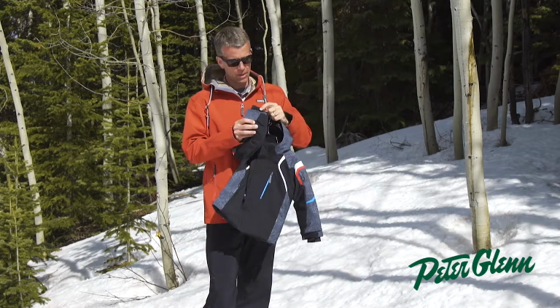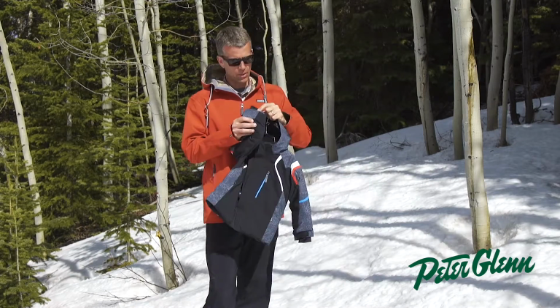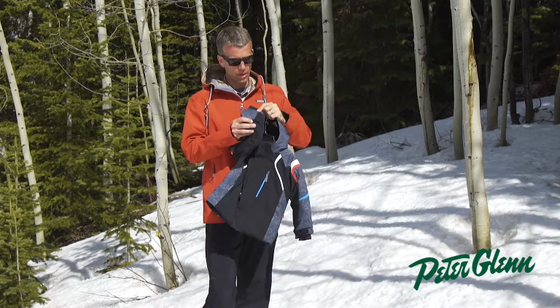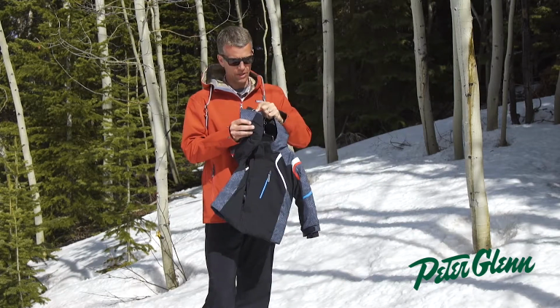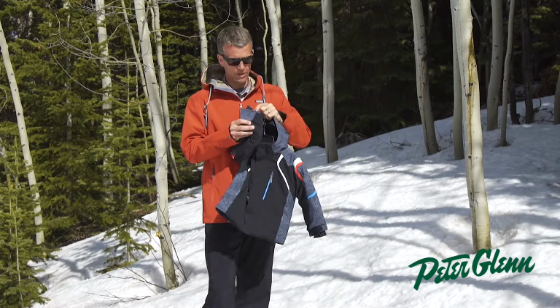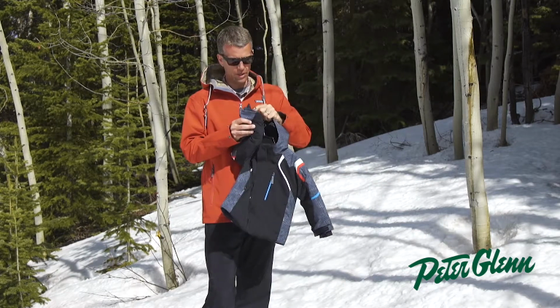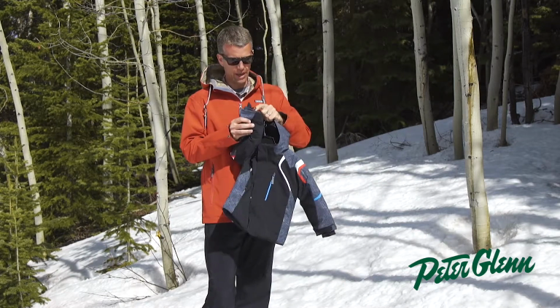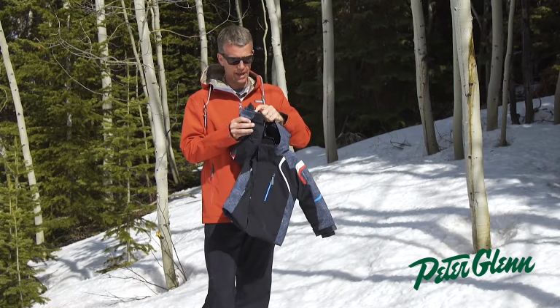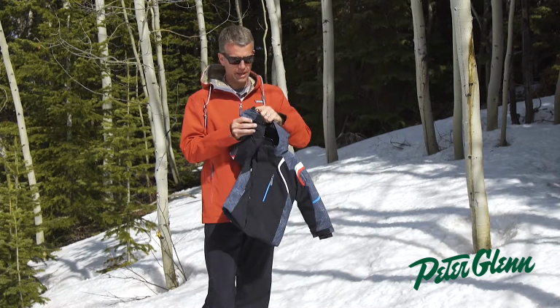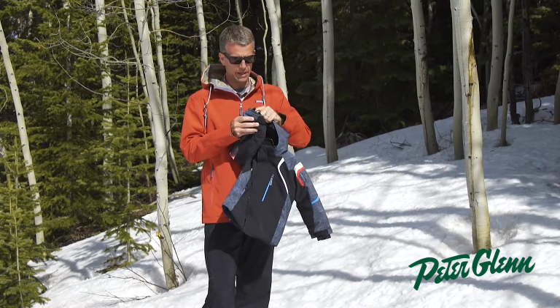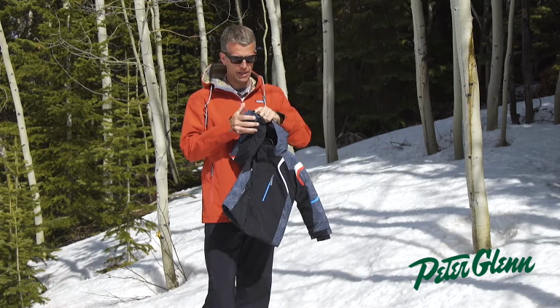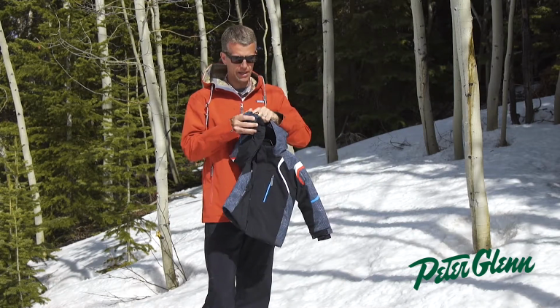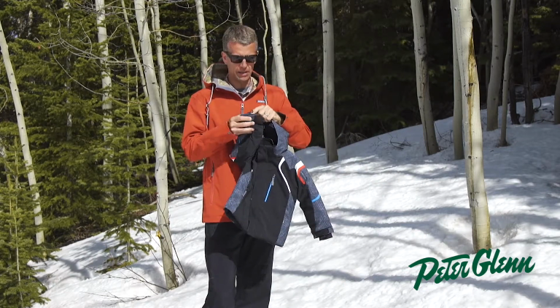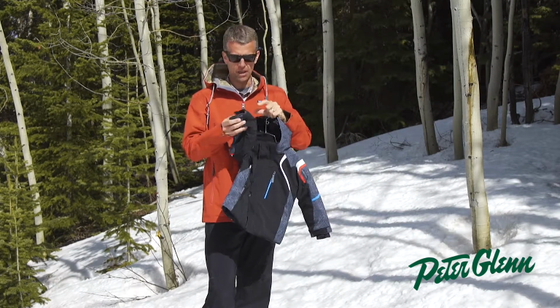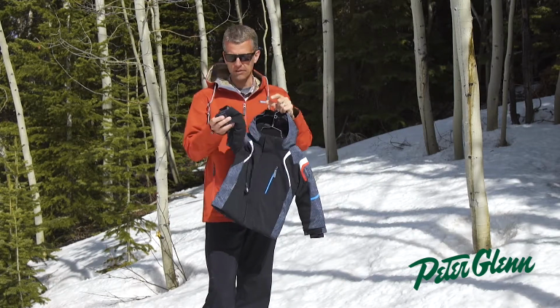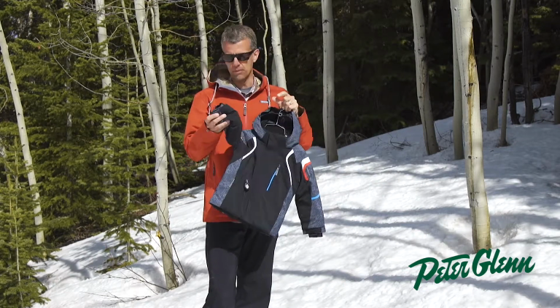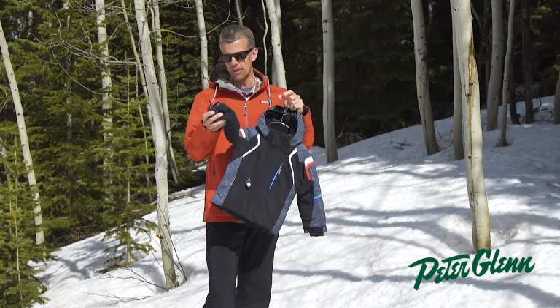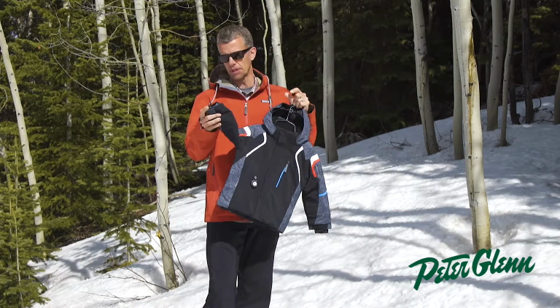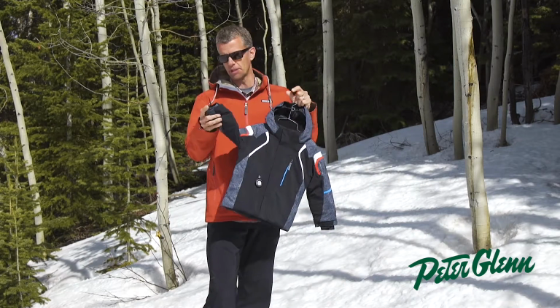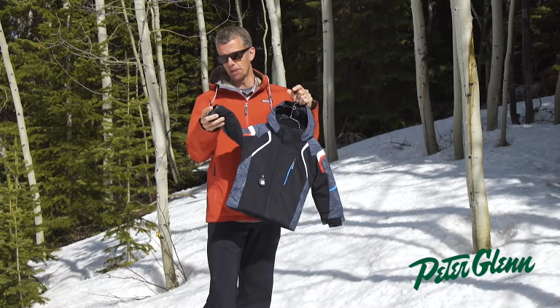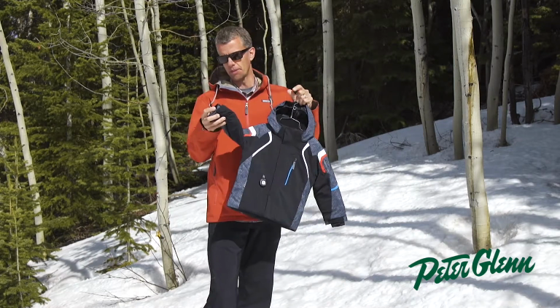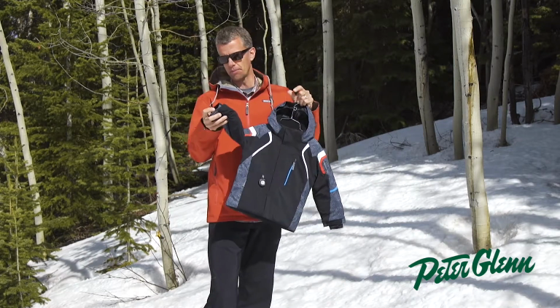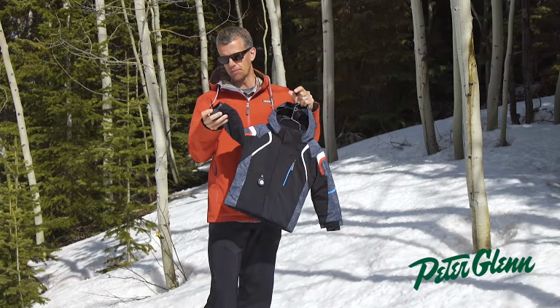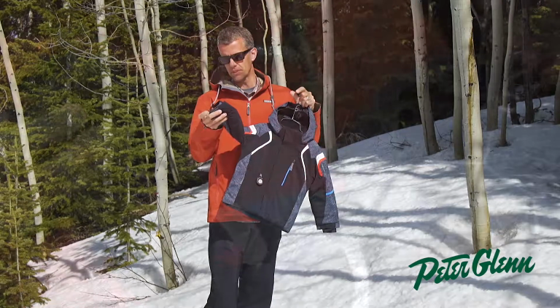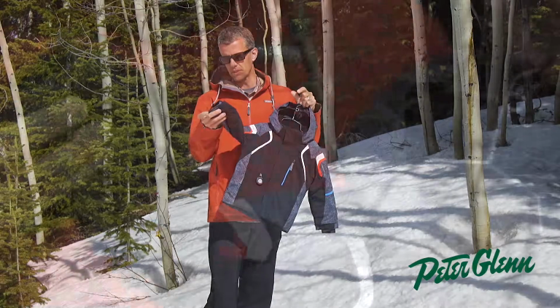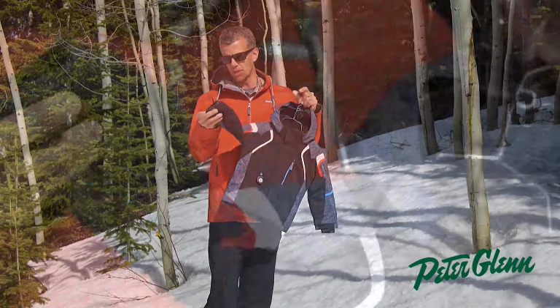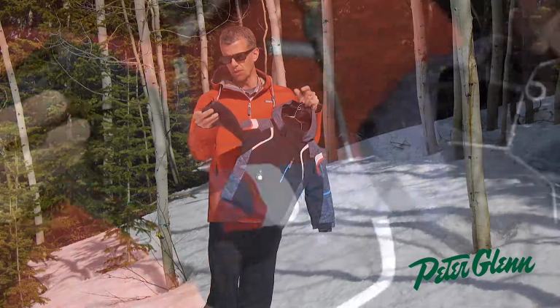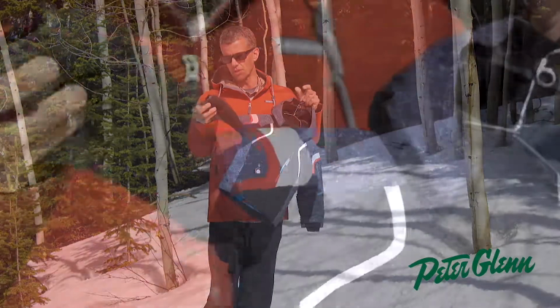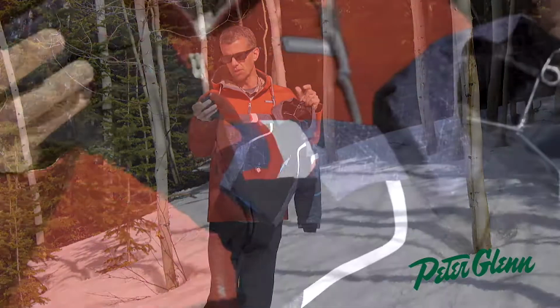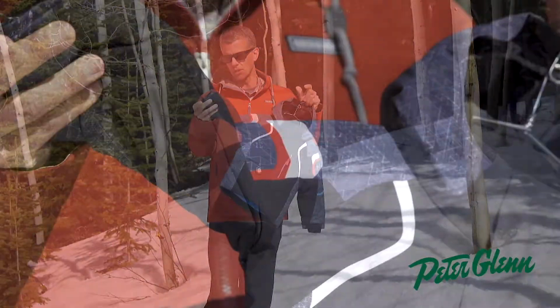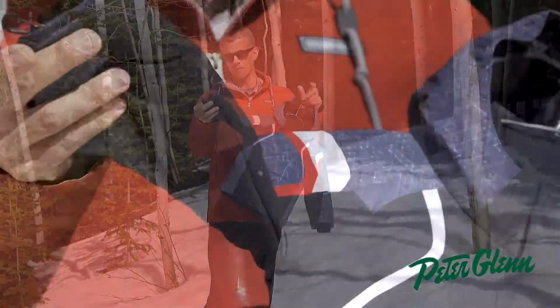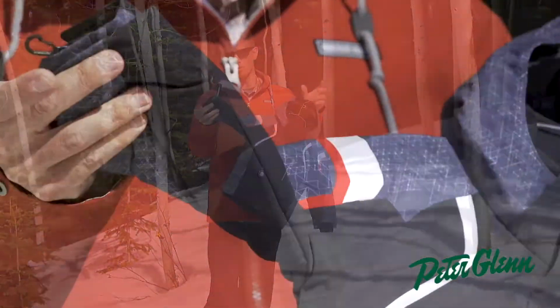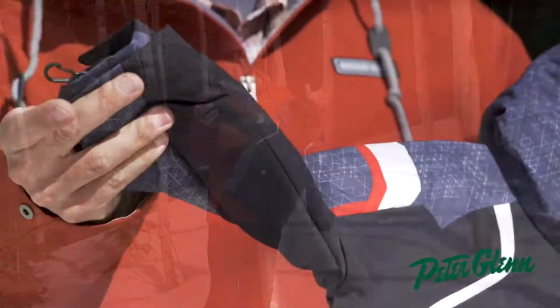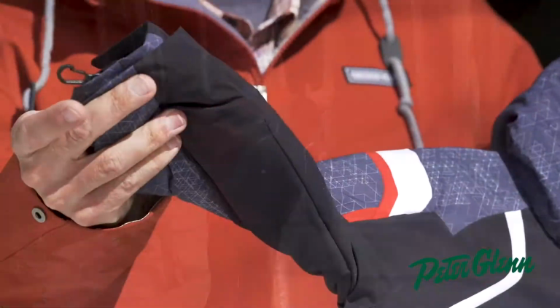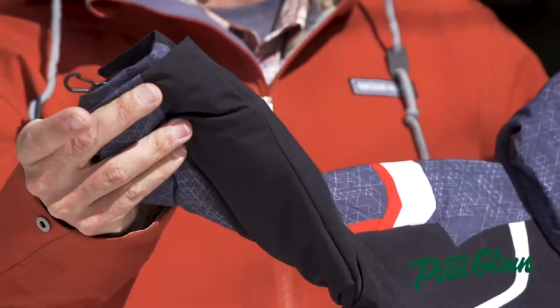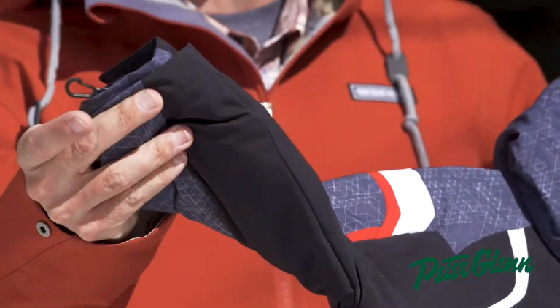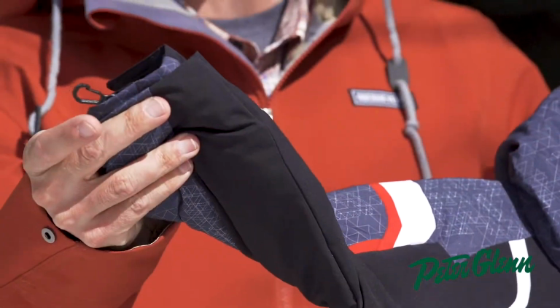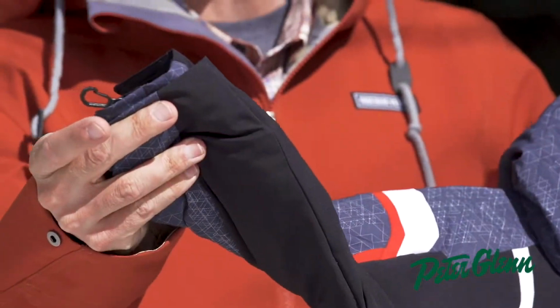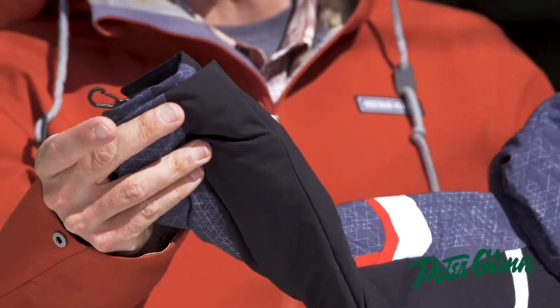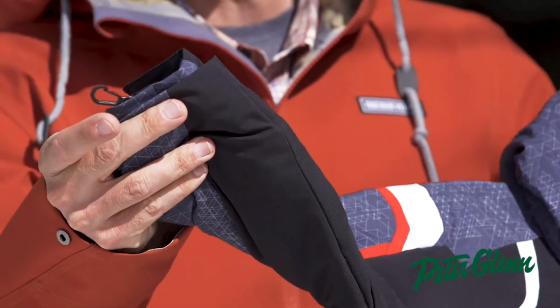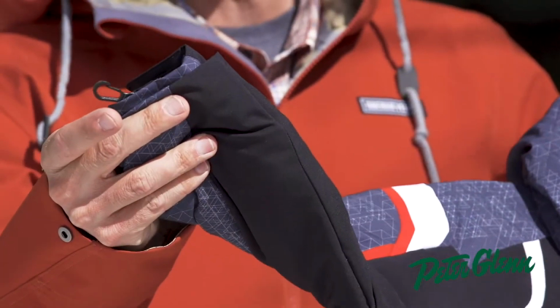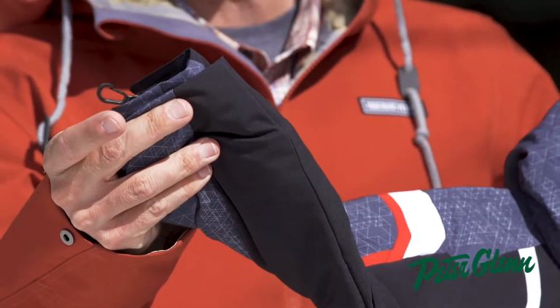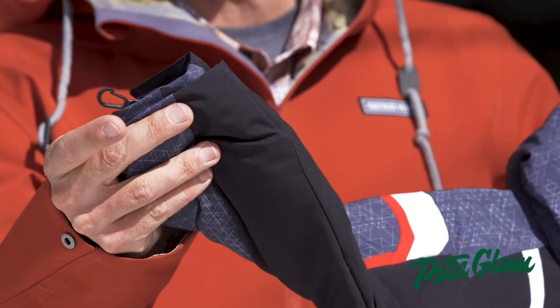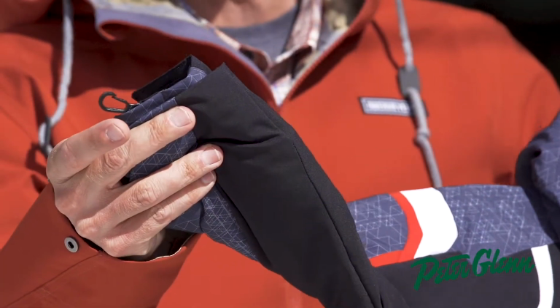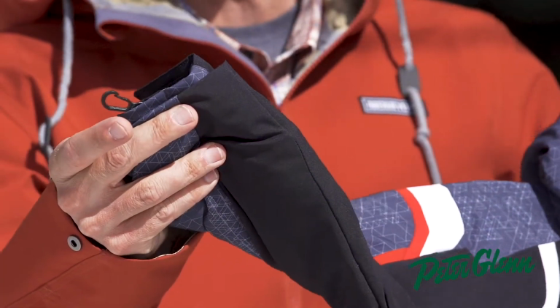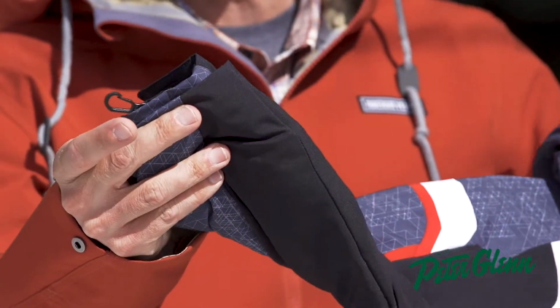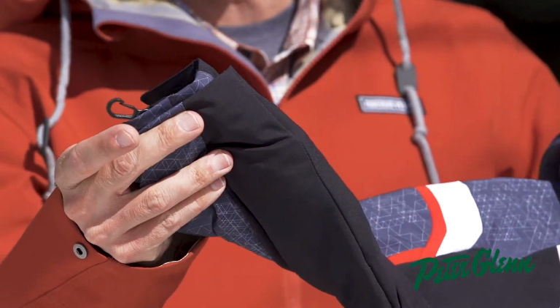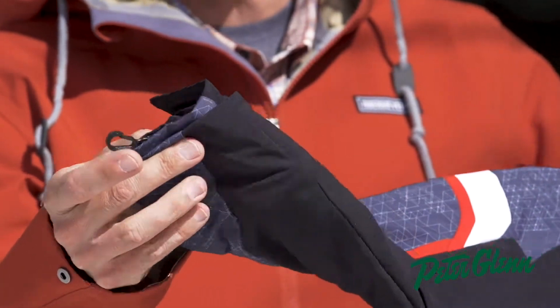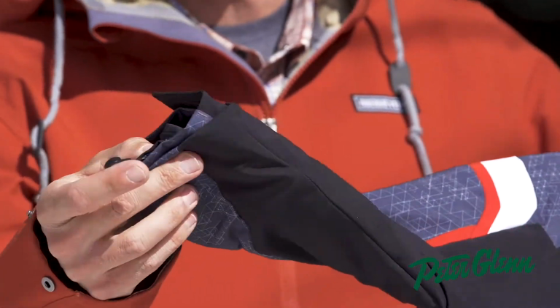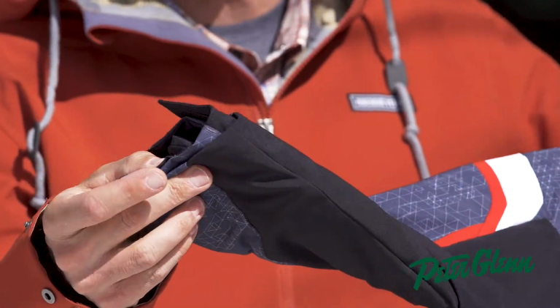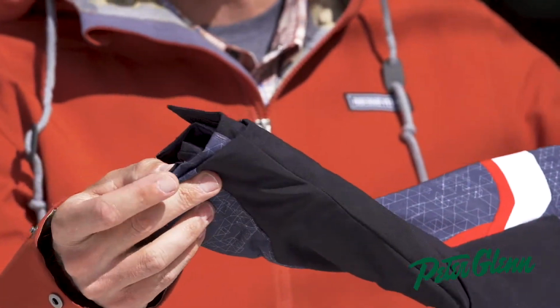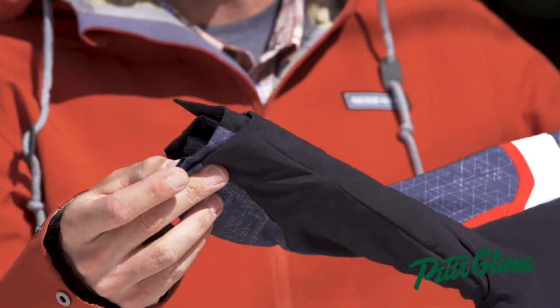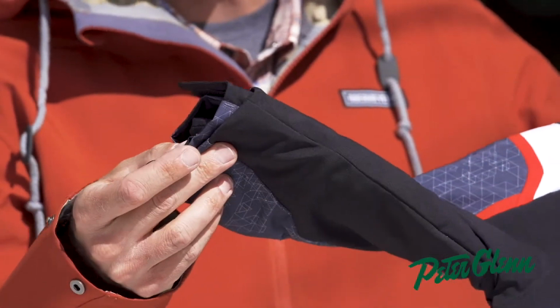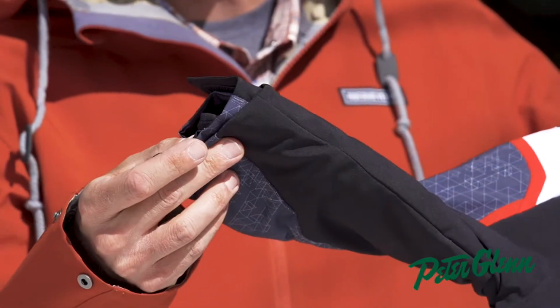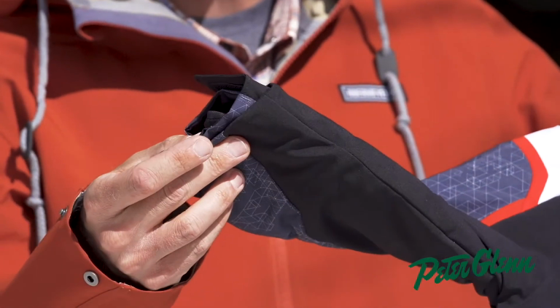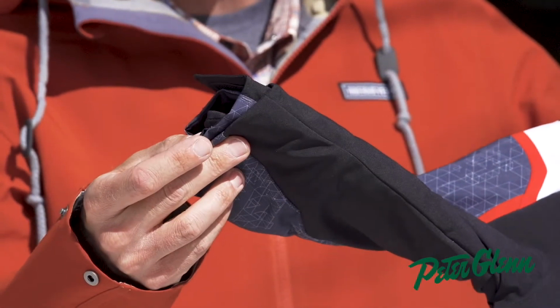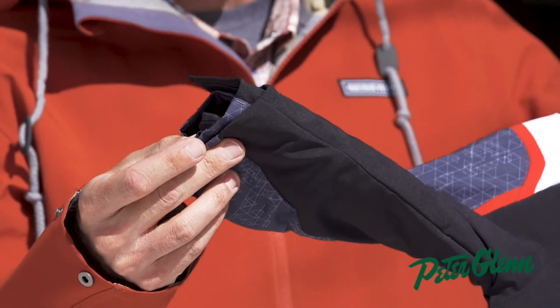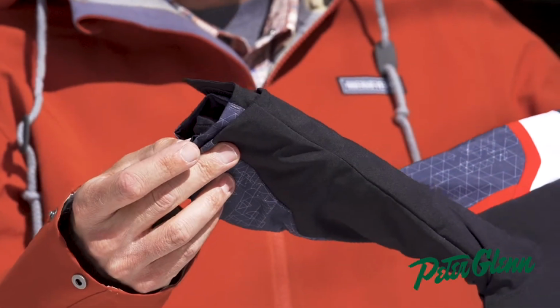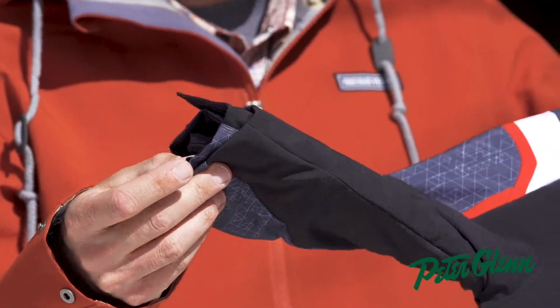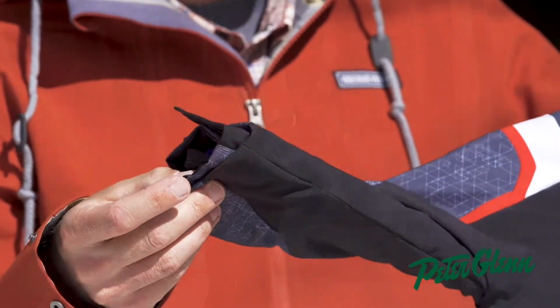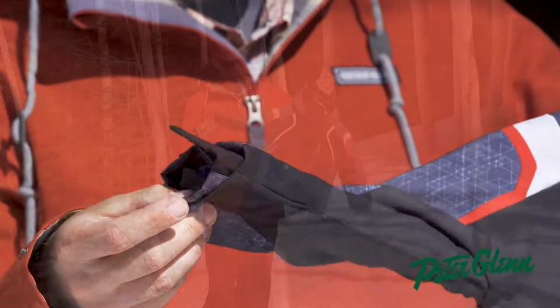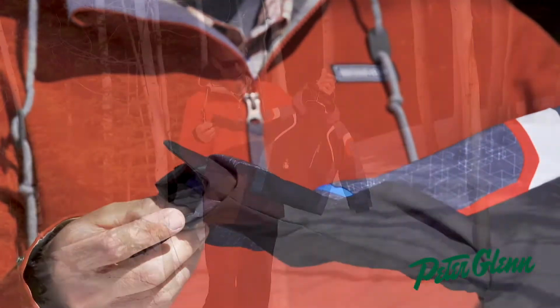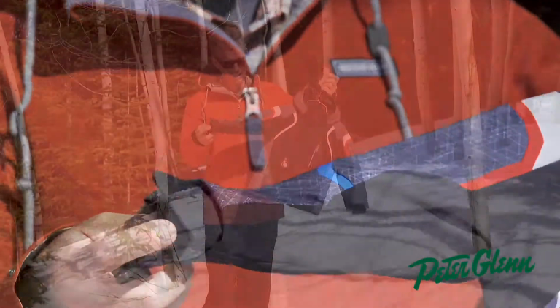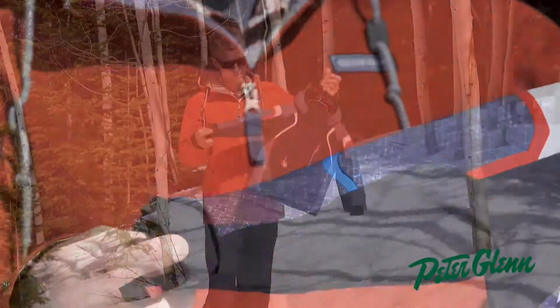We also add a glove and mitten clip, so those gloves won't fall off the lift and they won't fall off when you're walking through town.